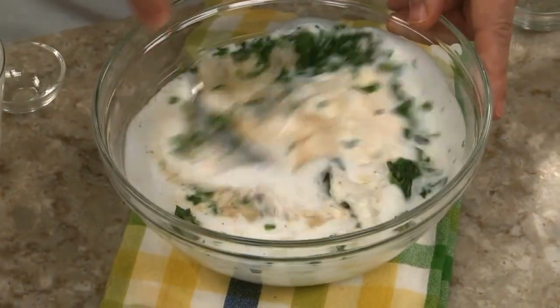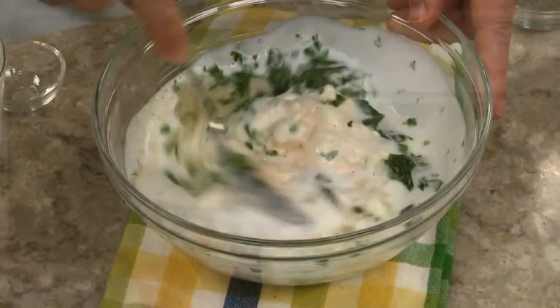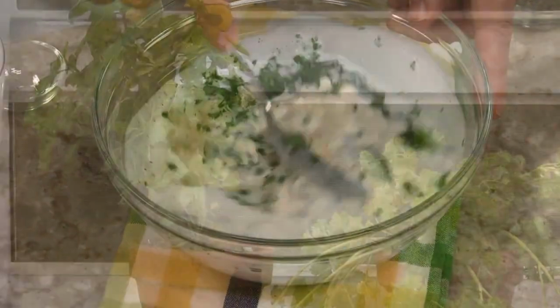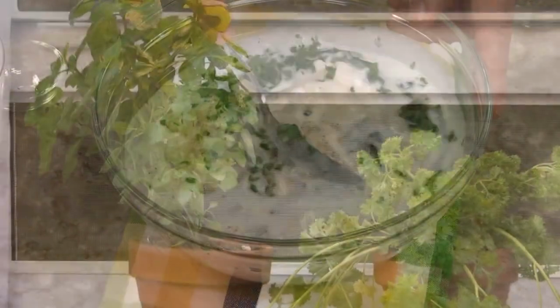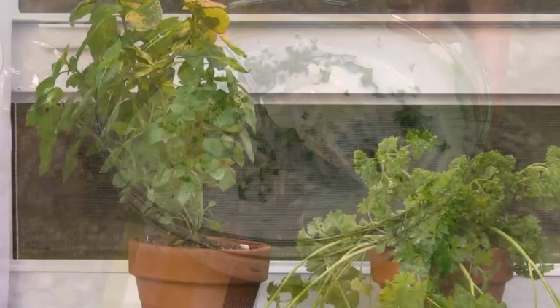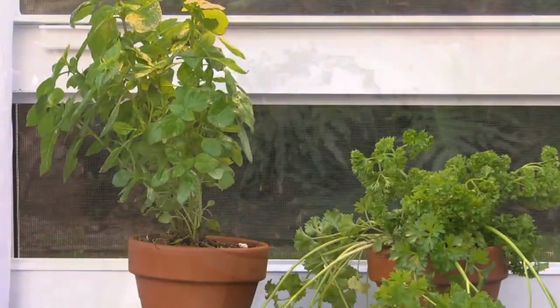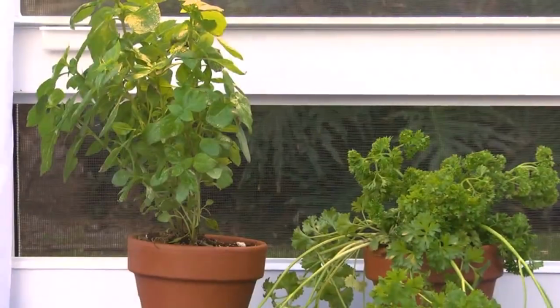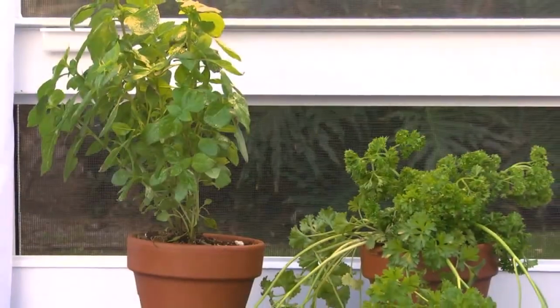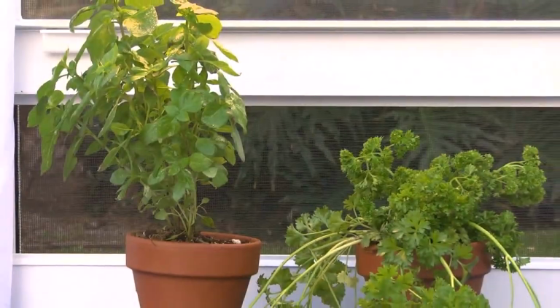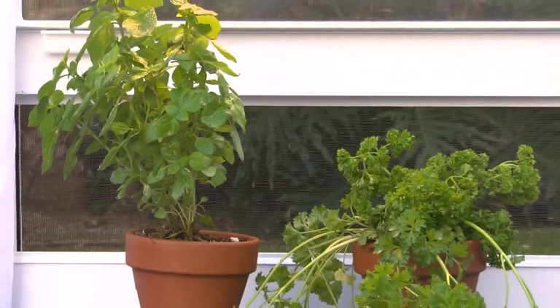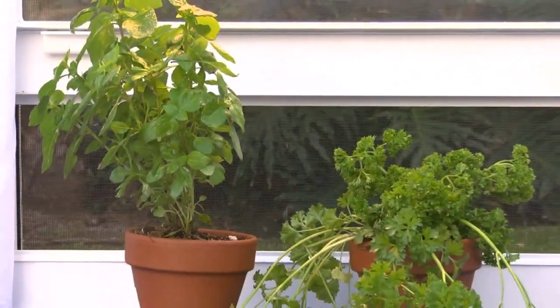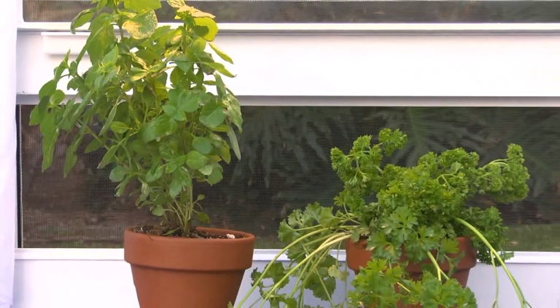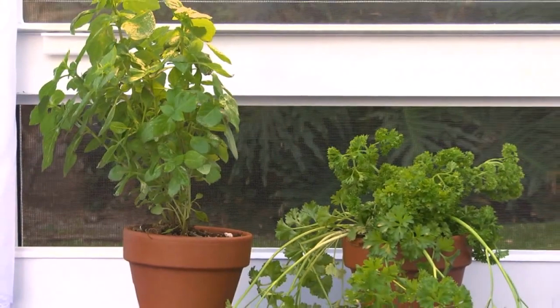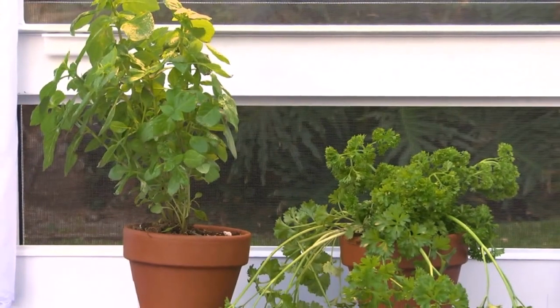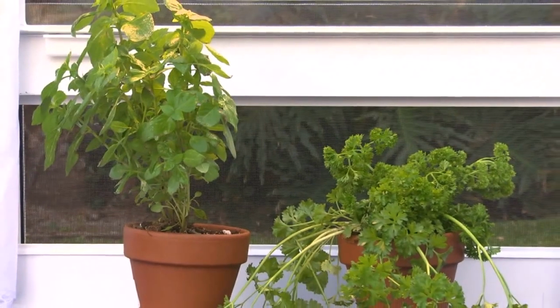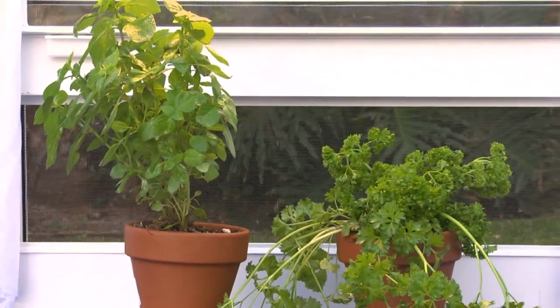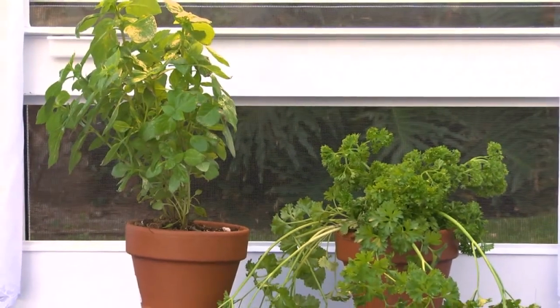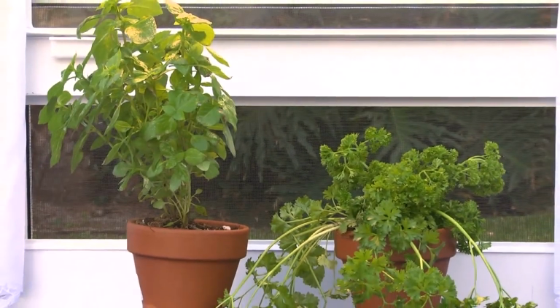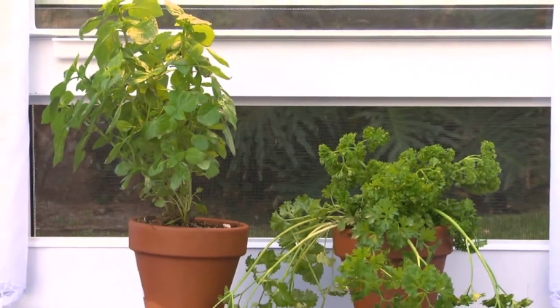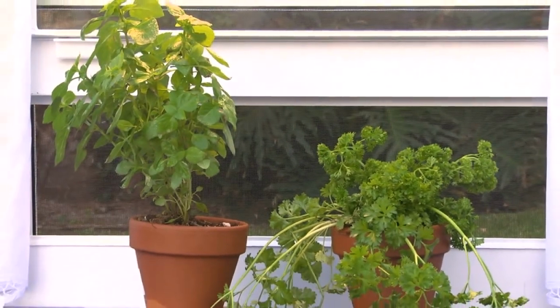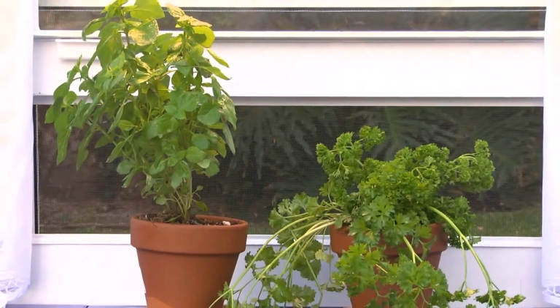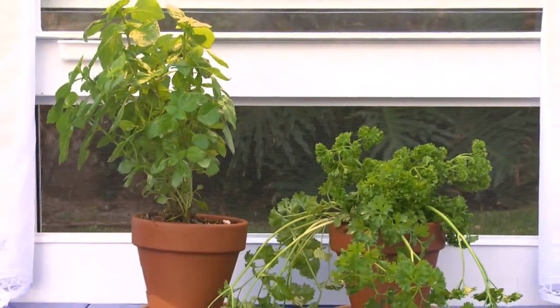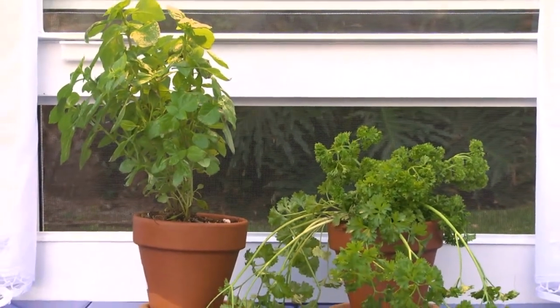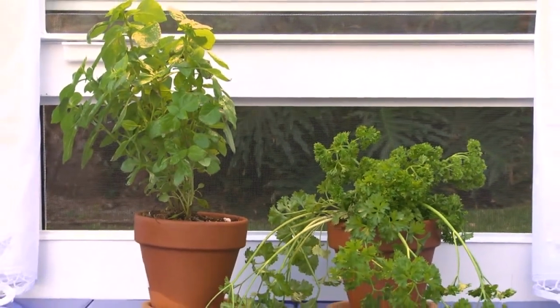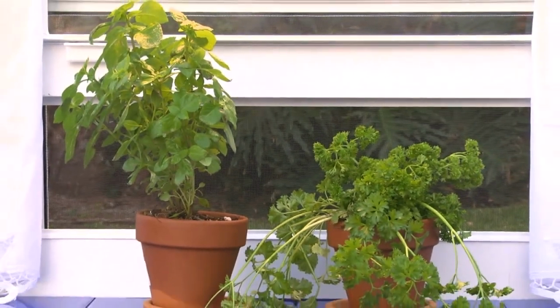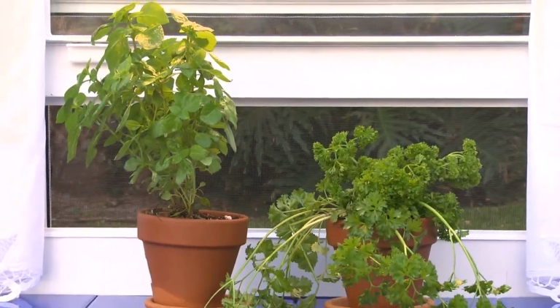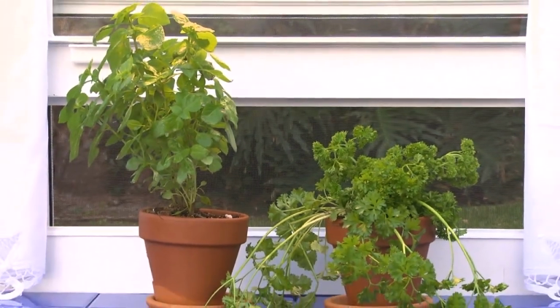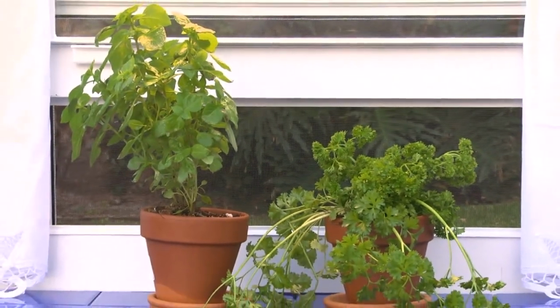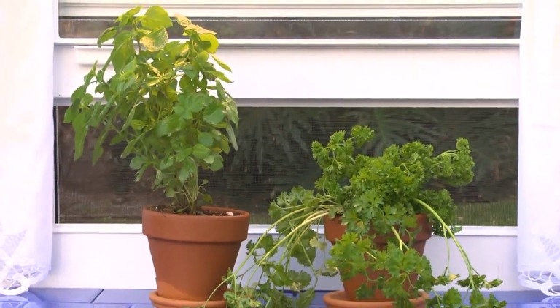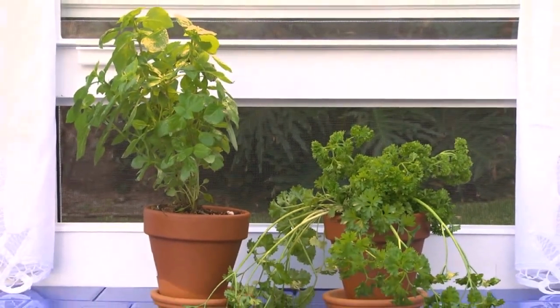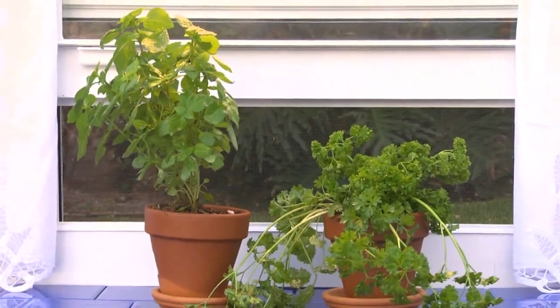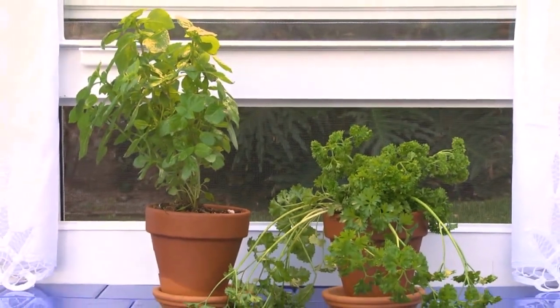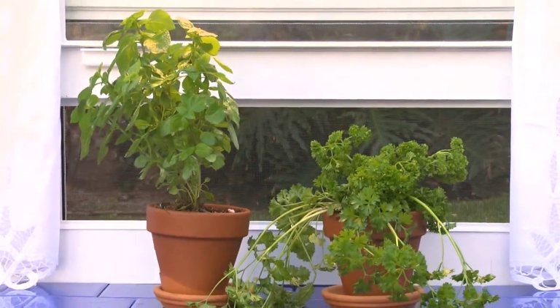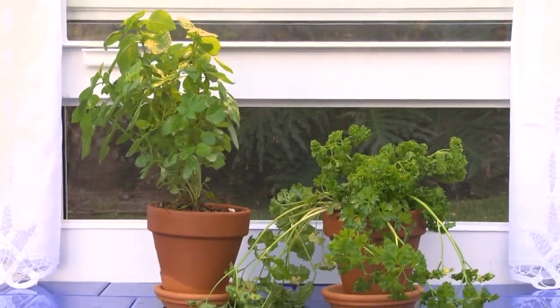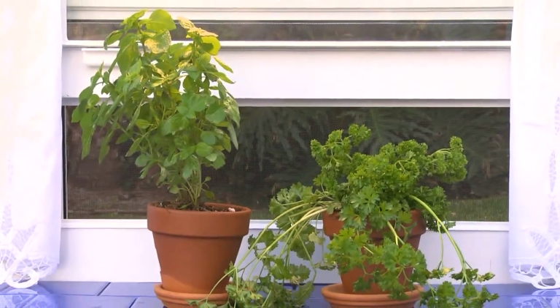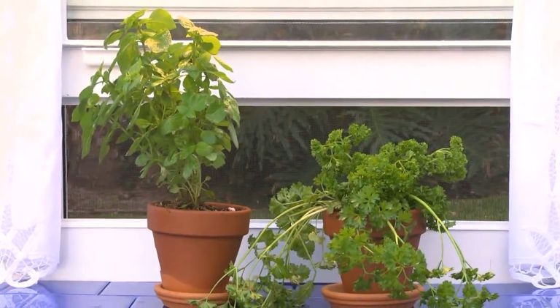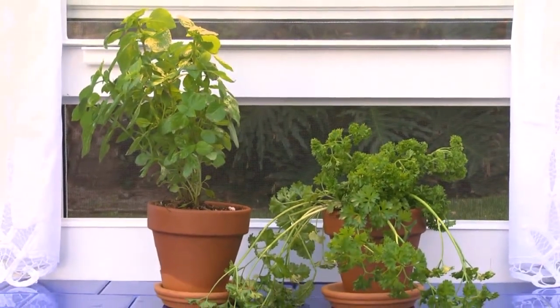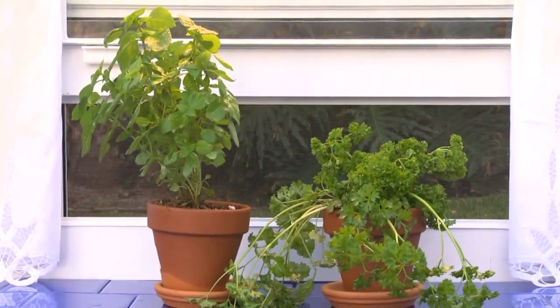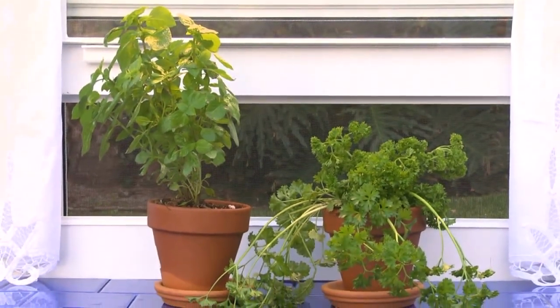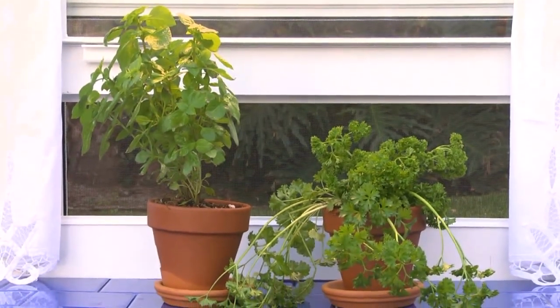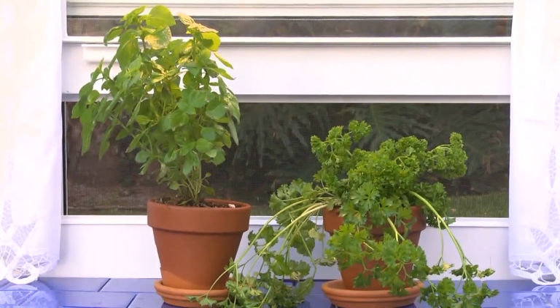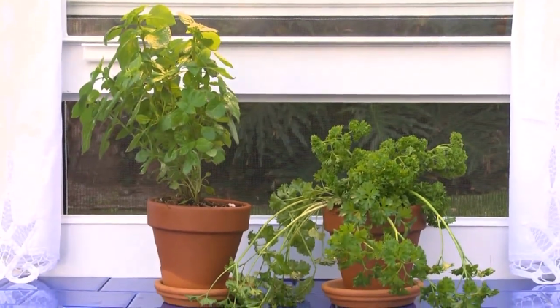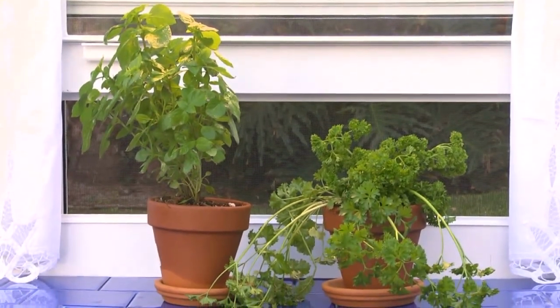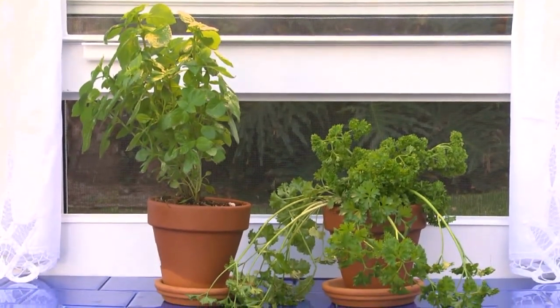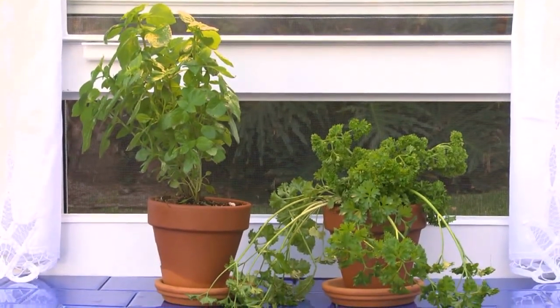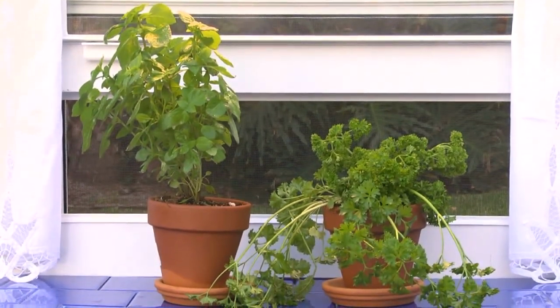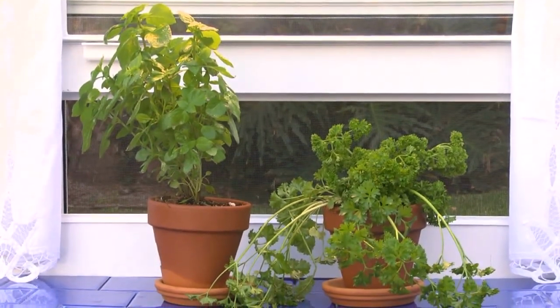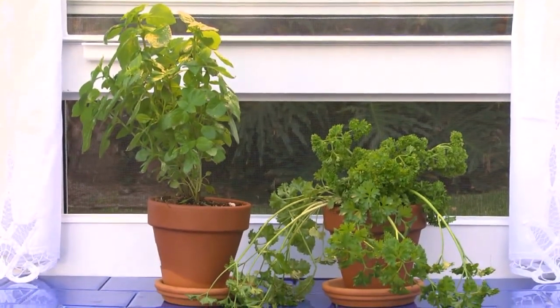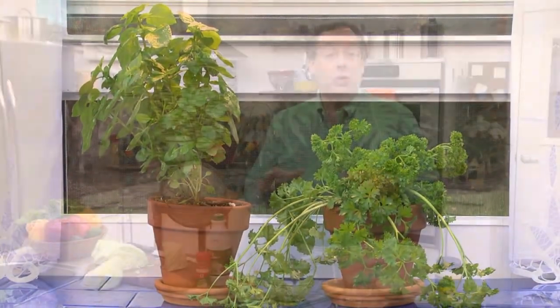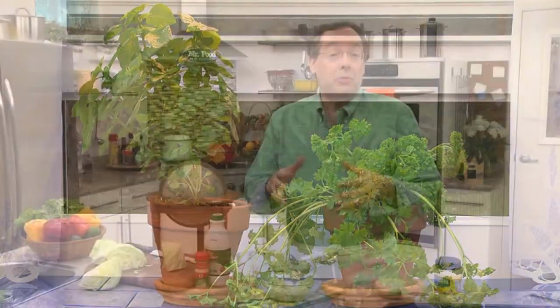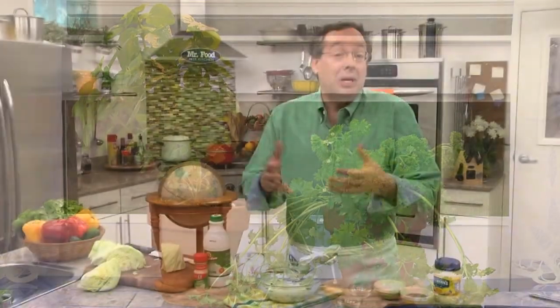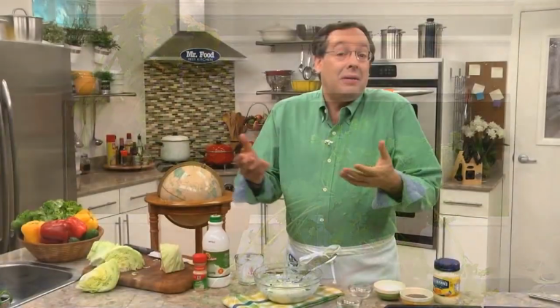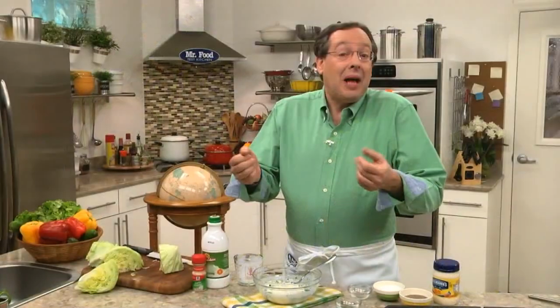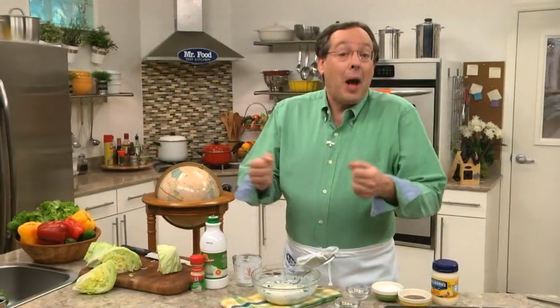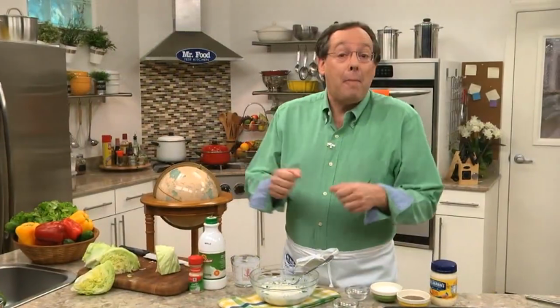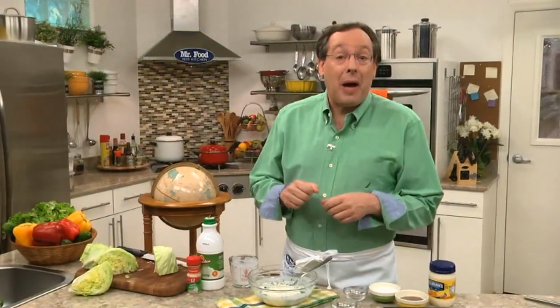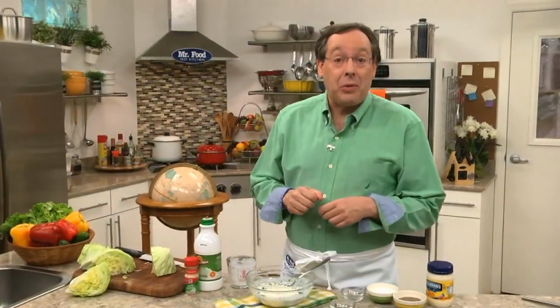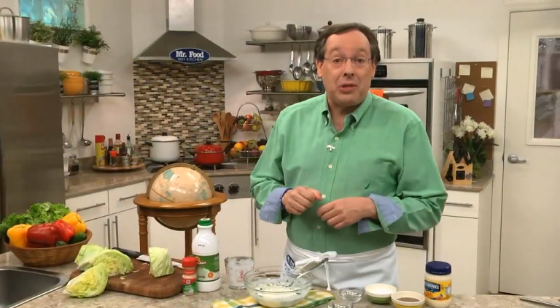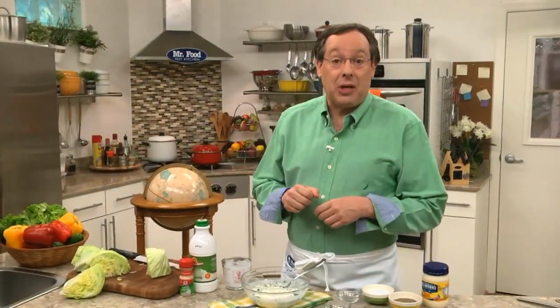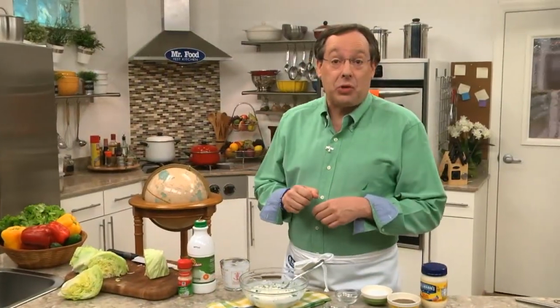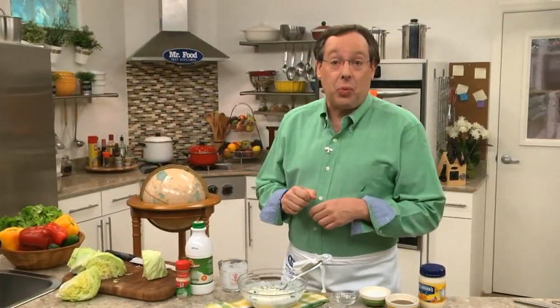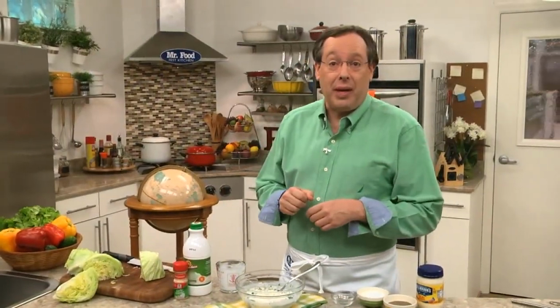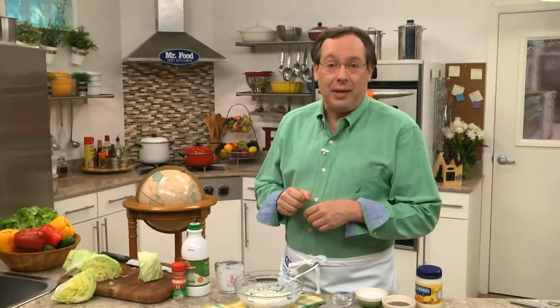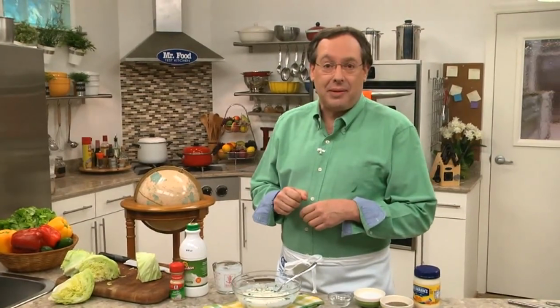Just think, if we plant an herb garden today, we'll be able to pick our very own fresh herbs in about 6 weeks.